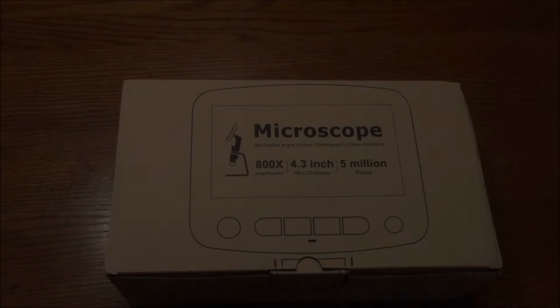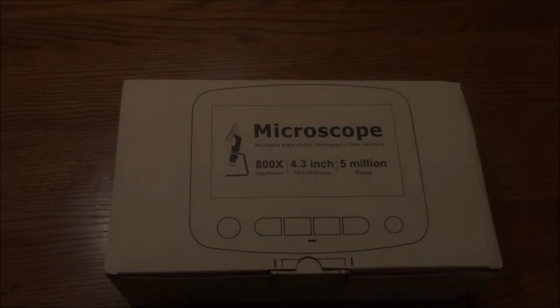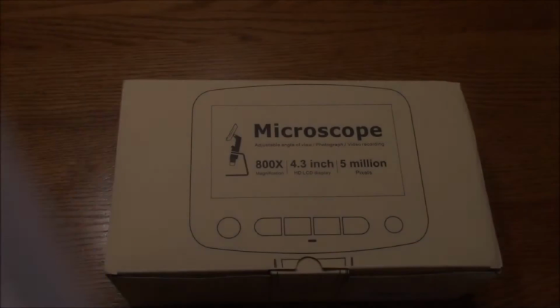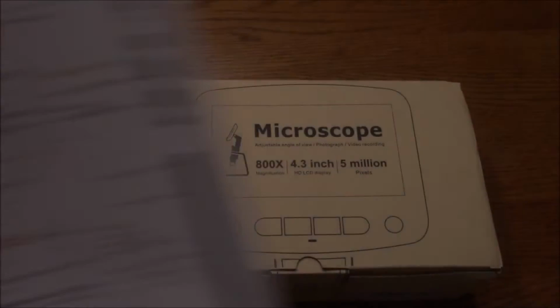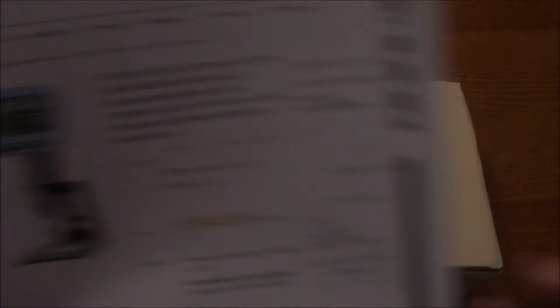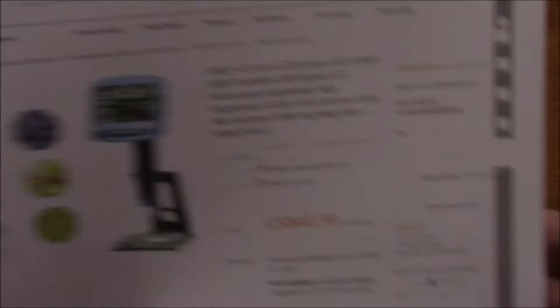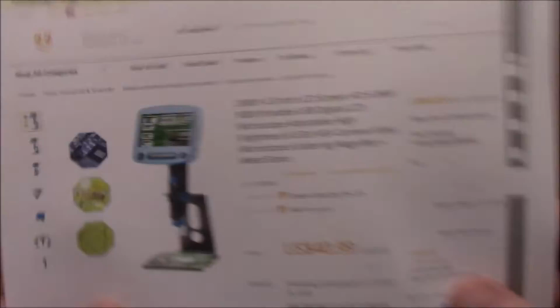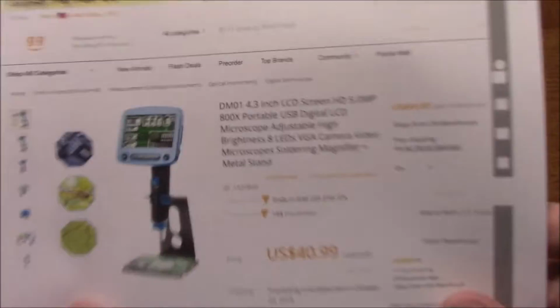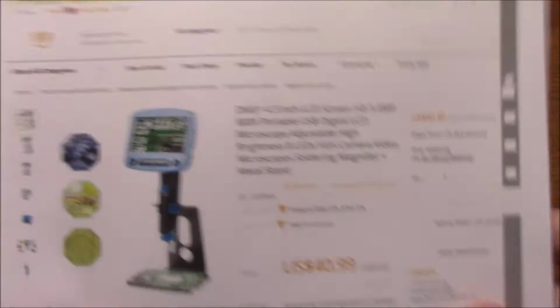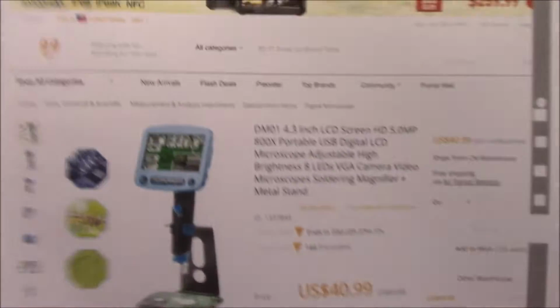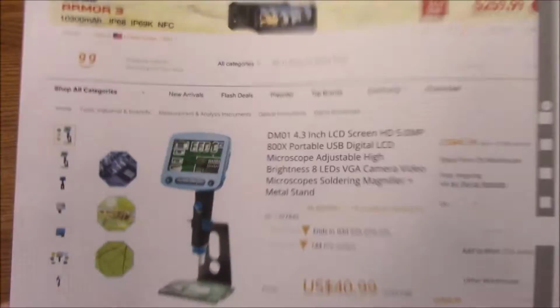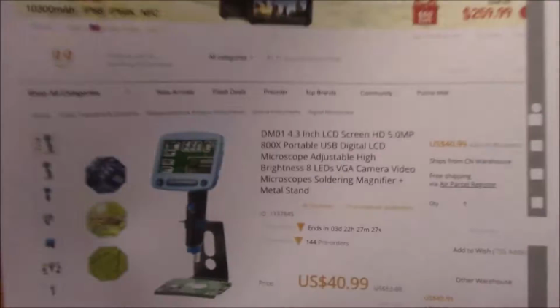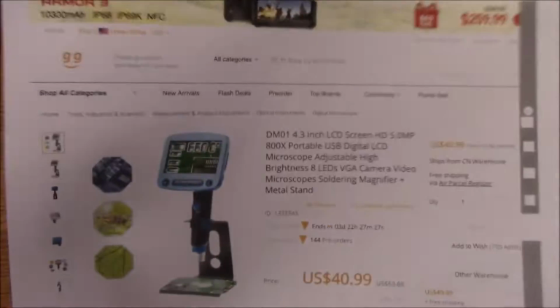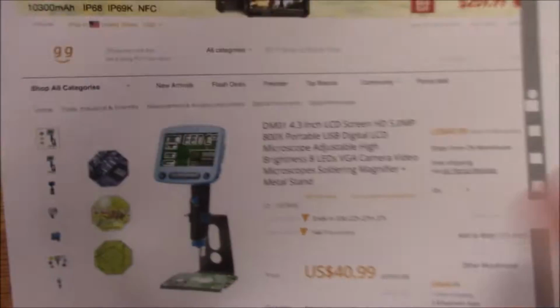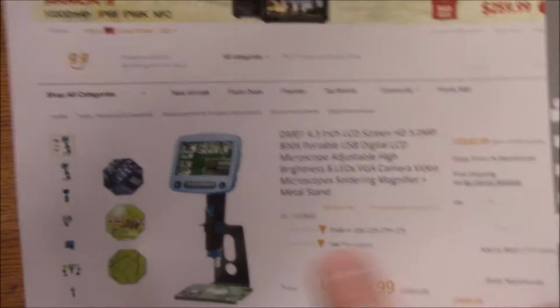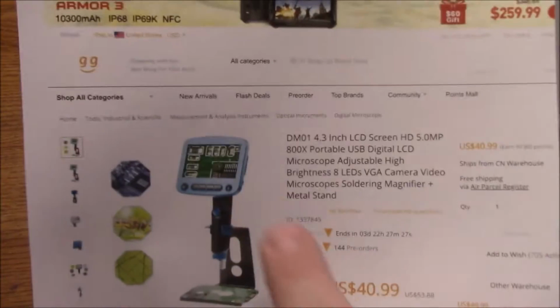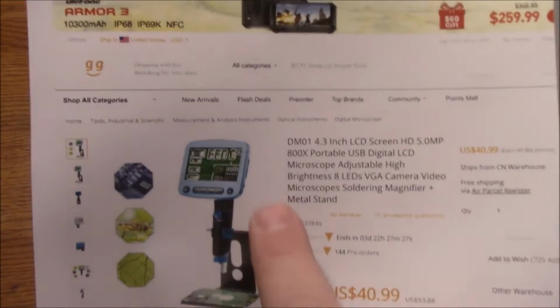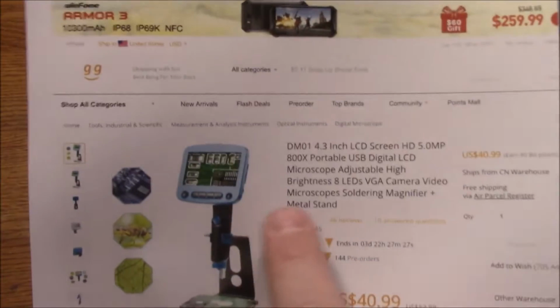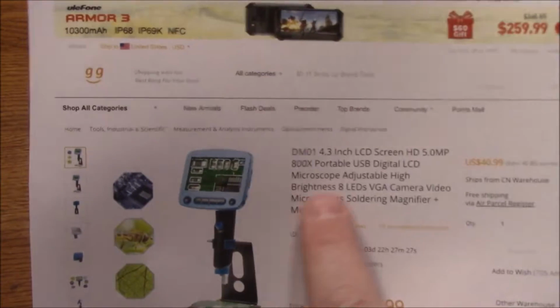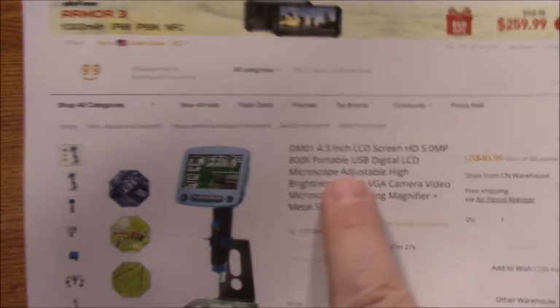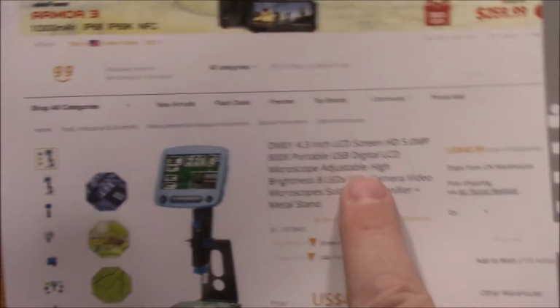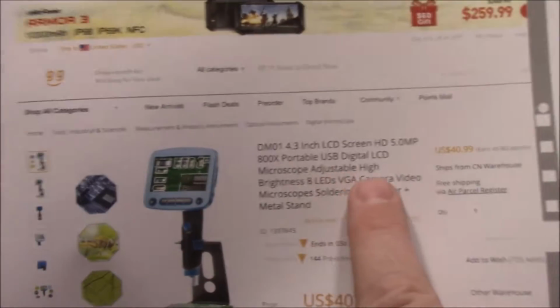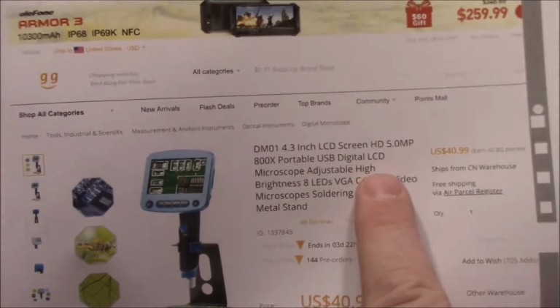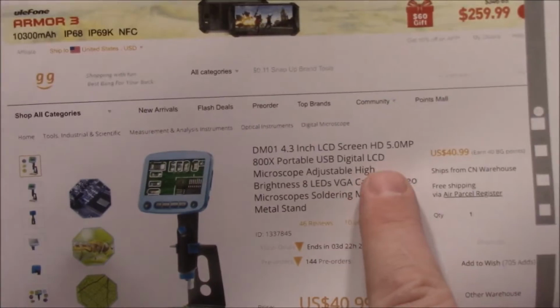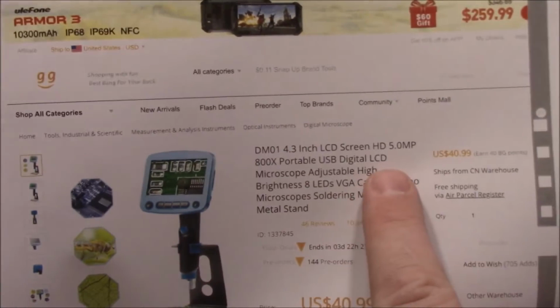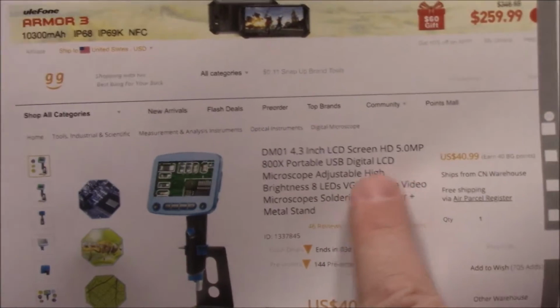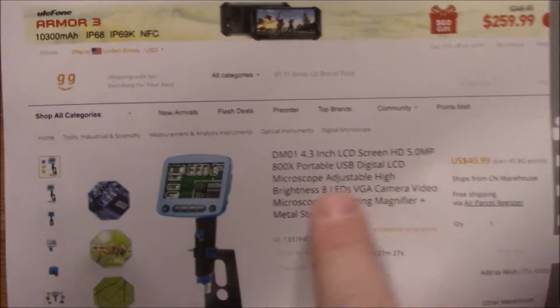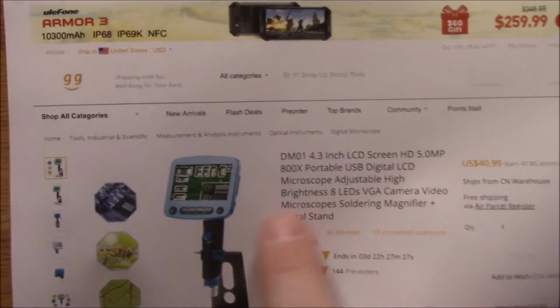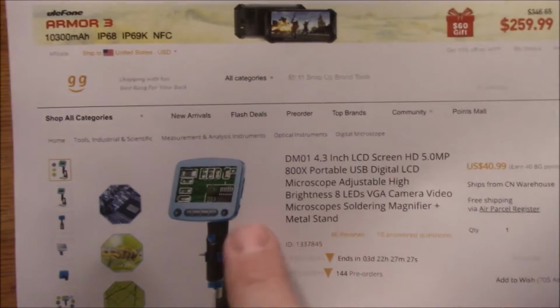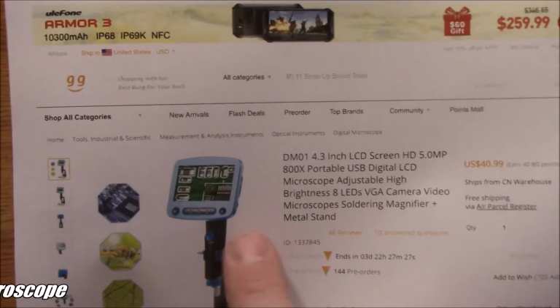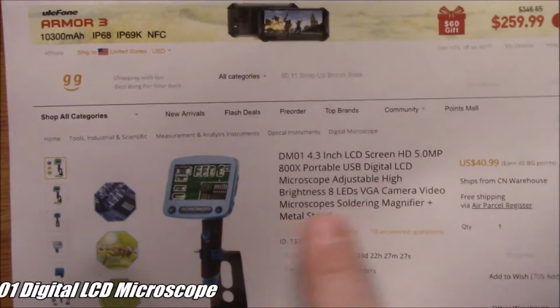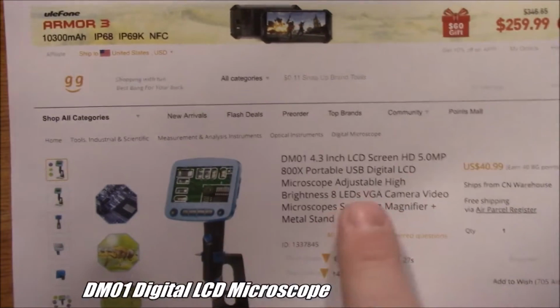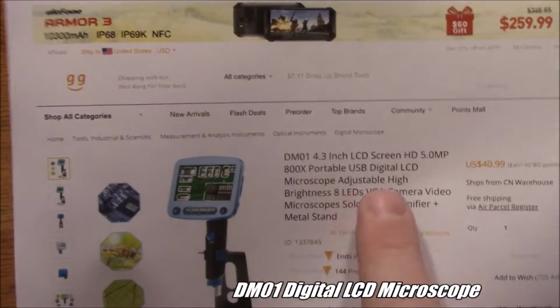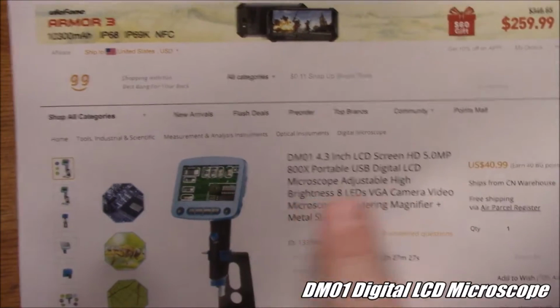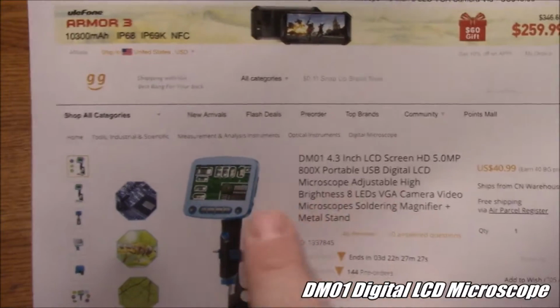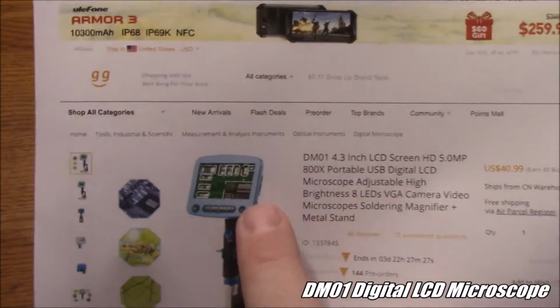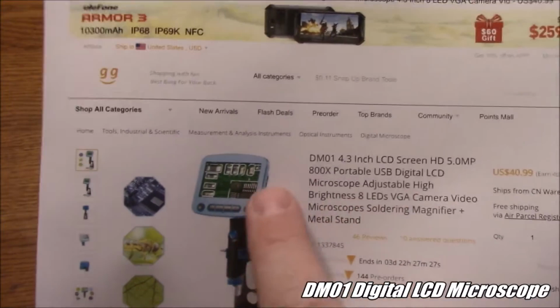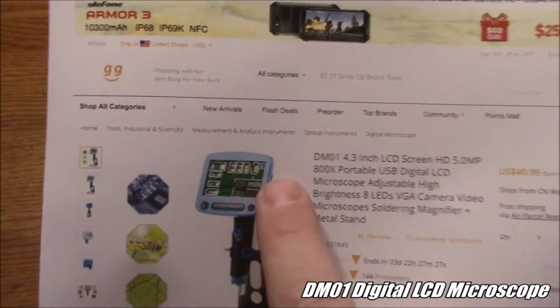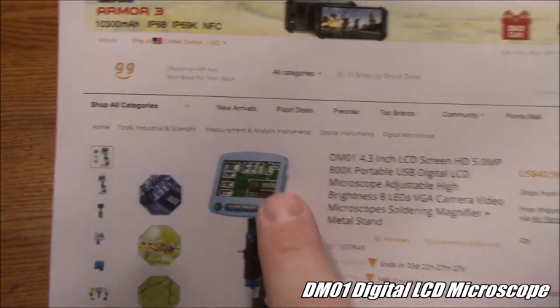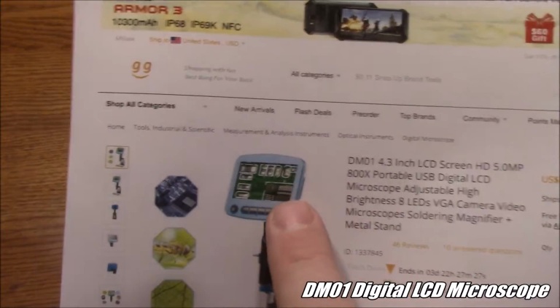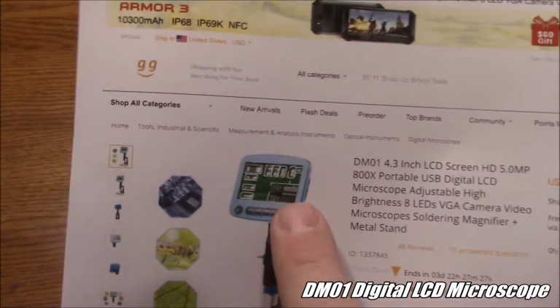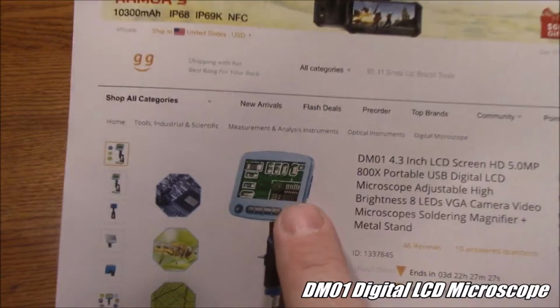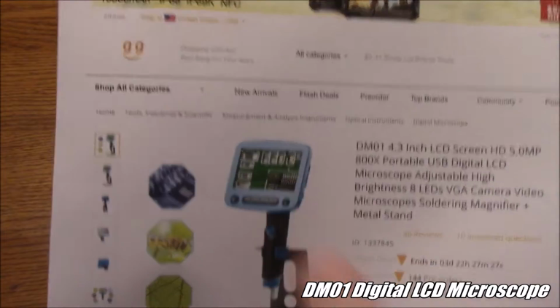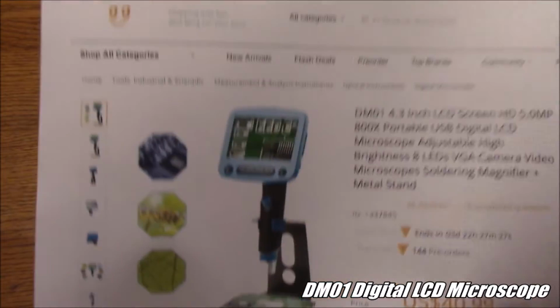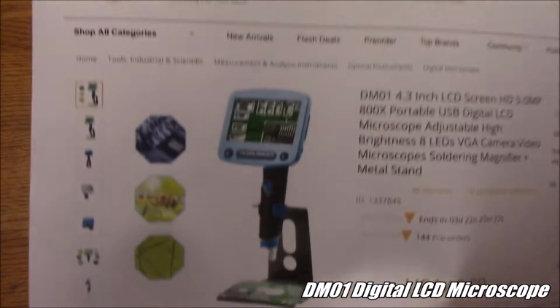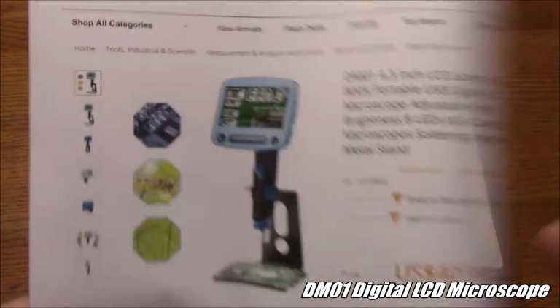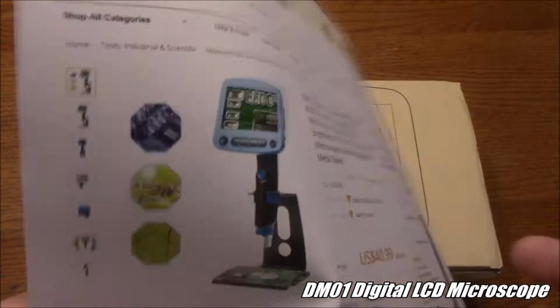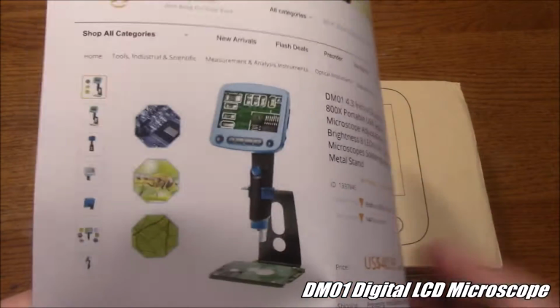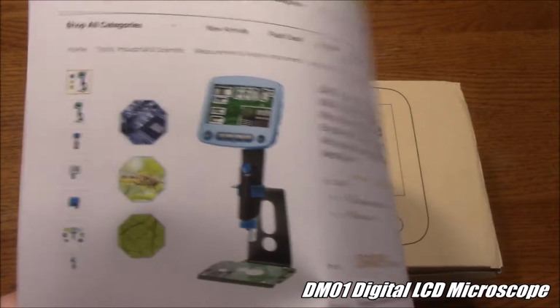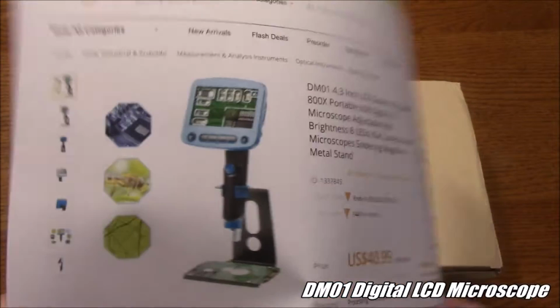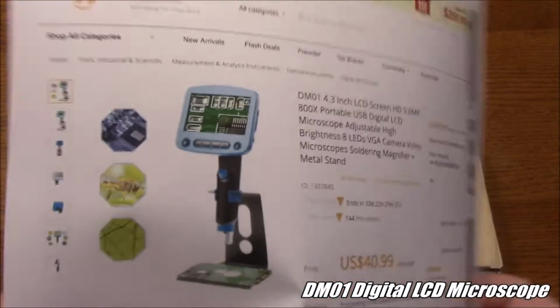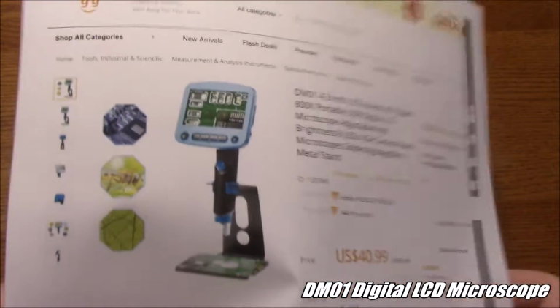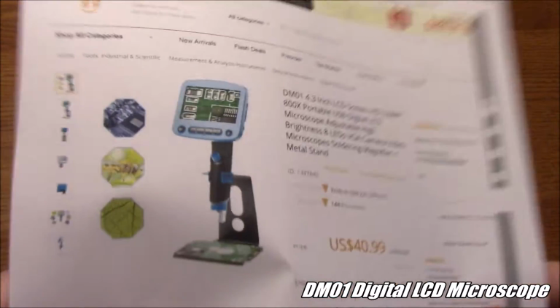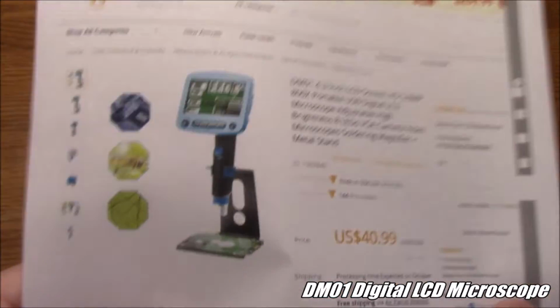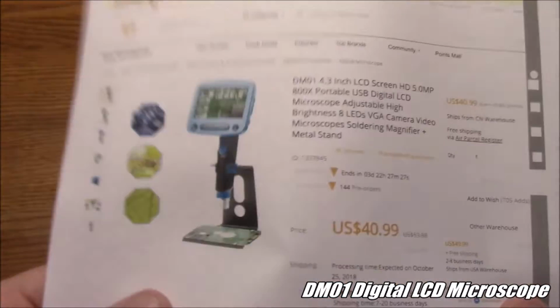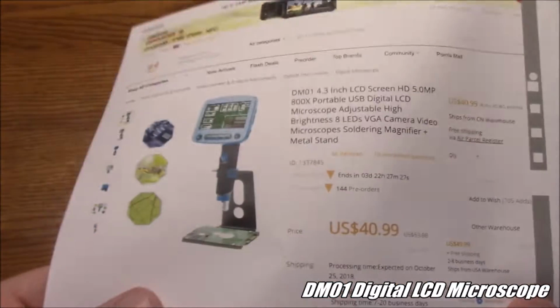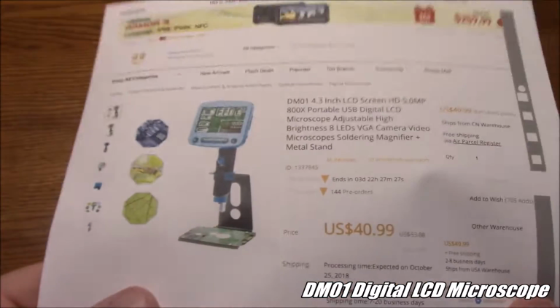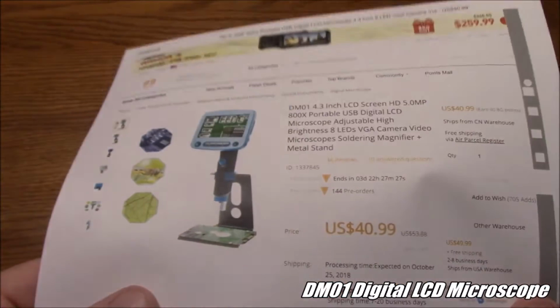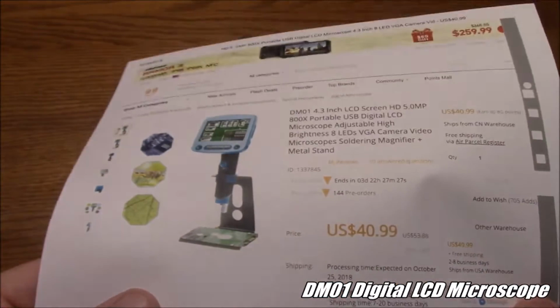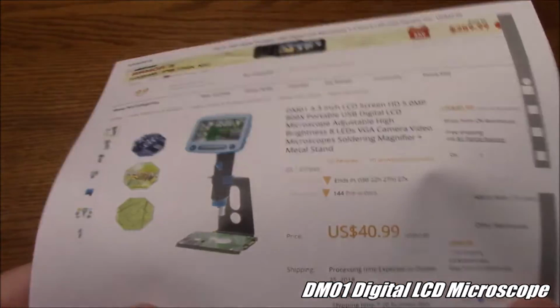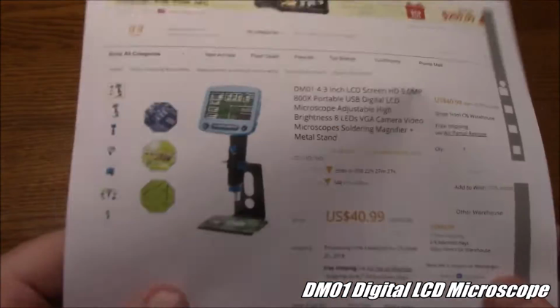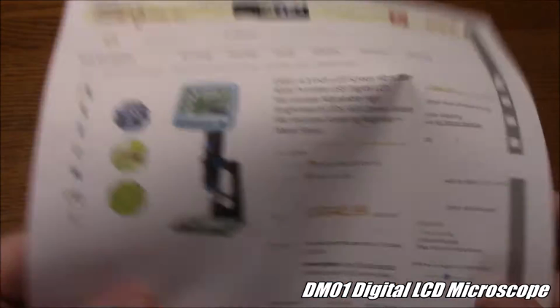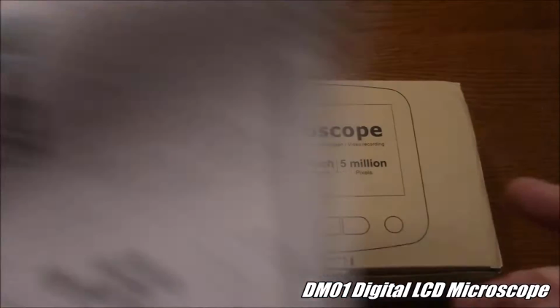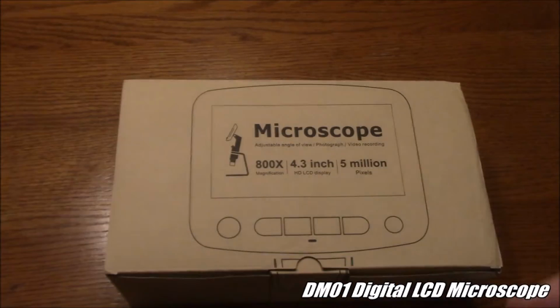My eyes are not what they used to be. Today we're taking a look at this LCD microscope, which uses a small screen instead of using an eyepiece.